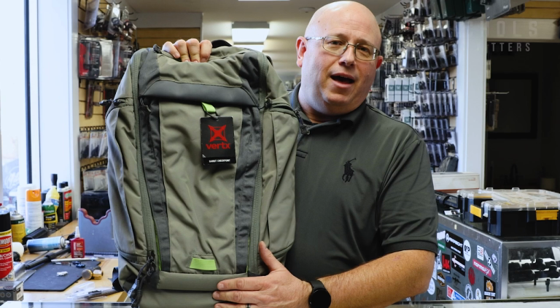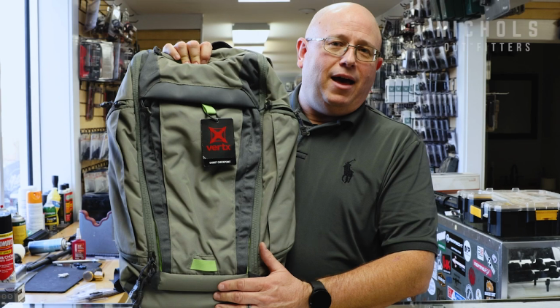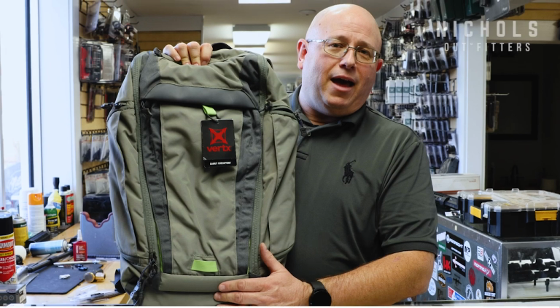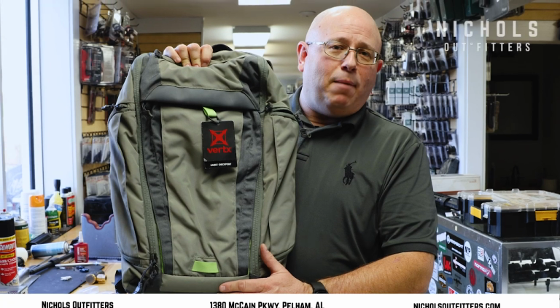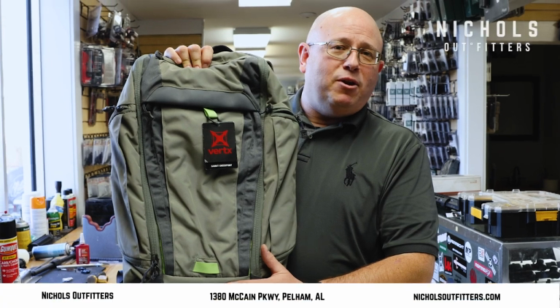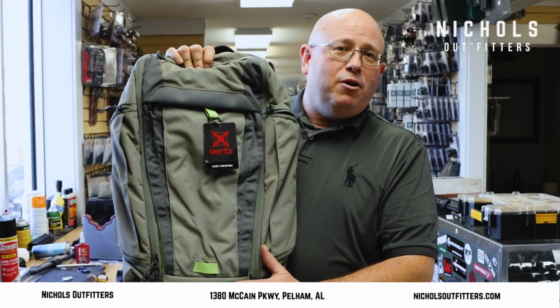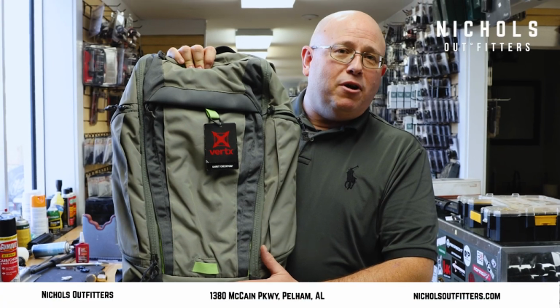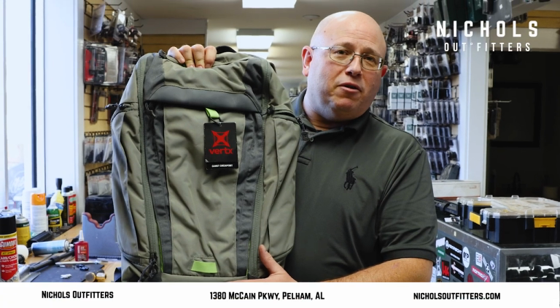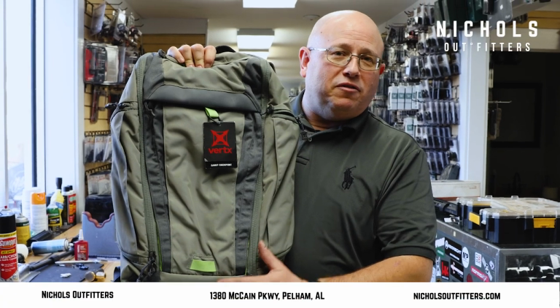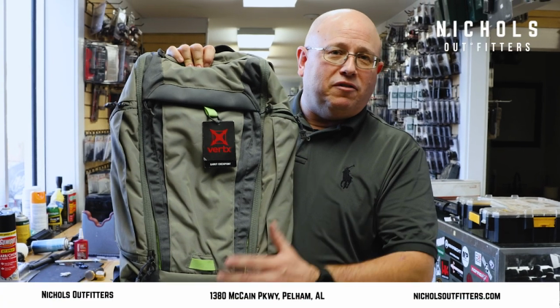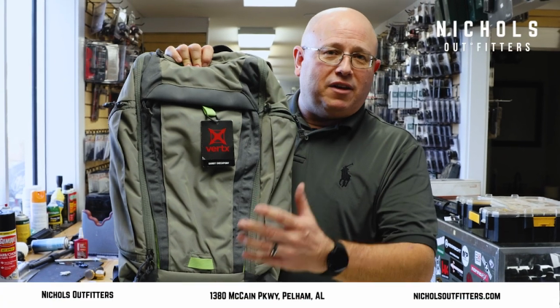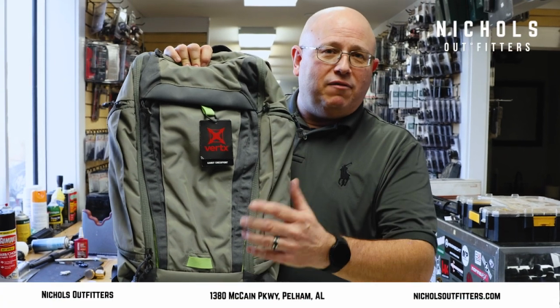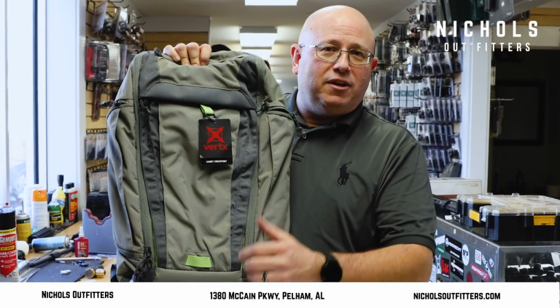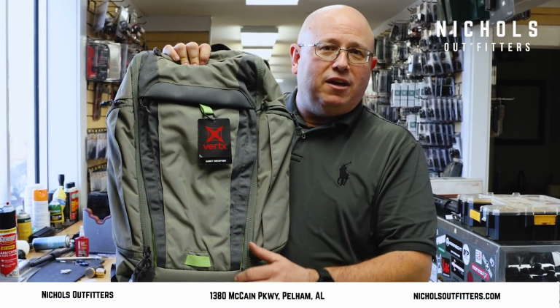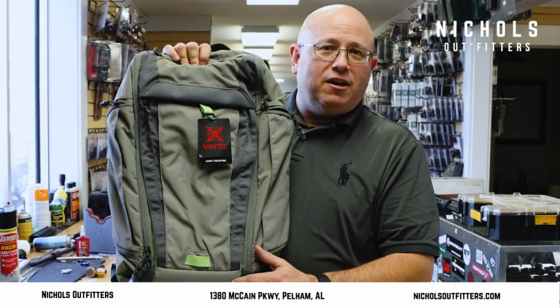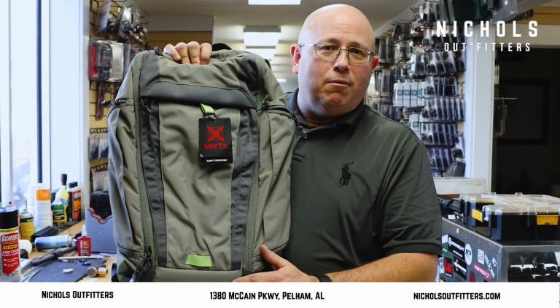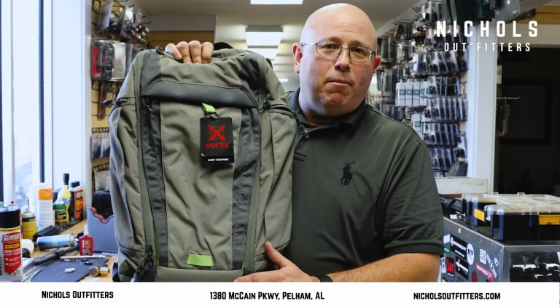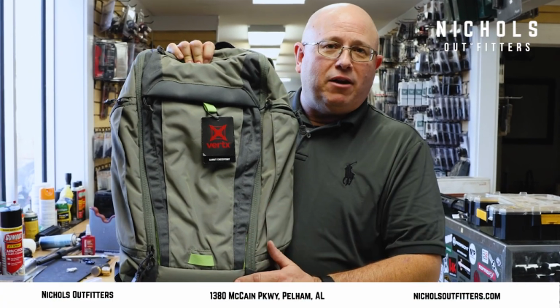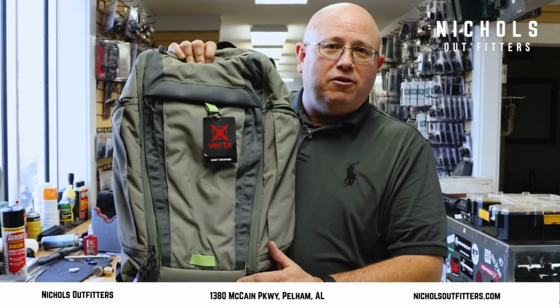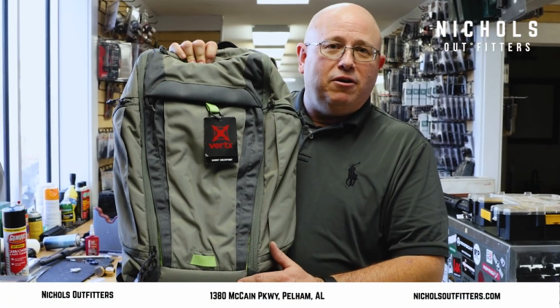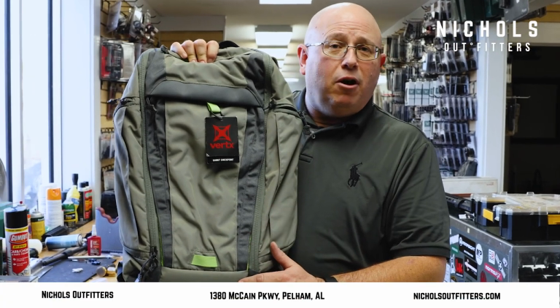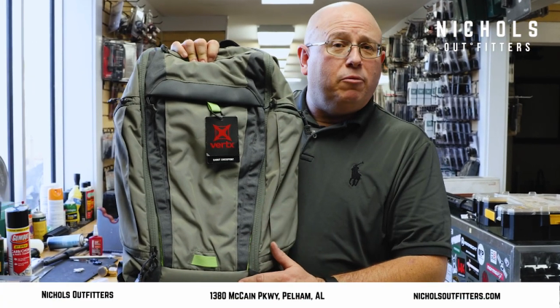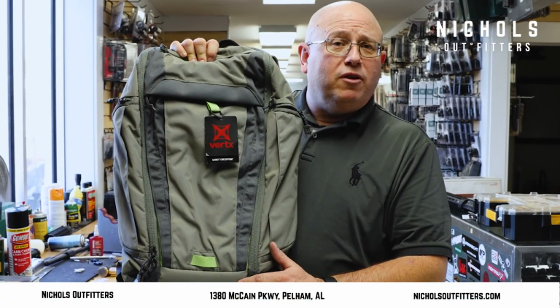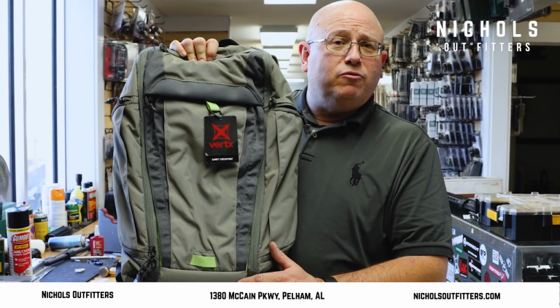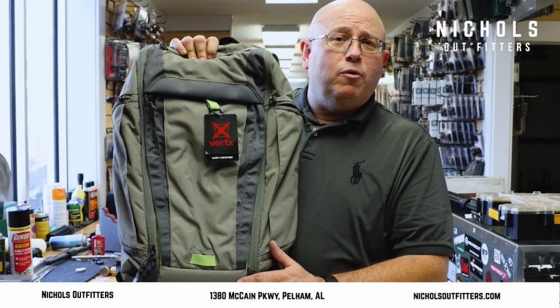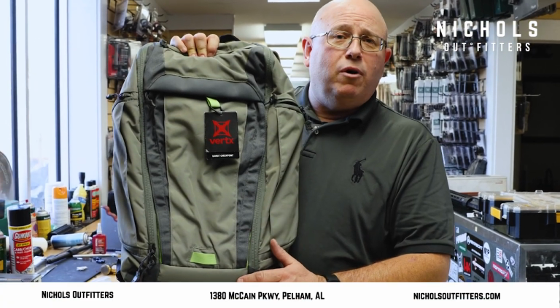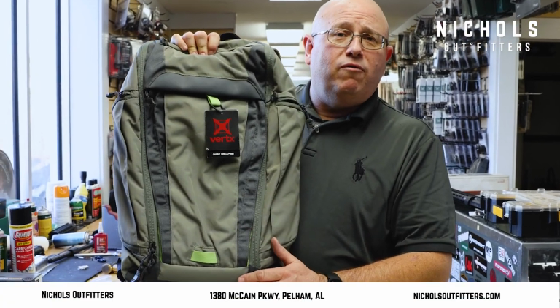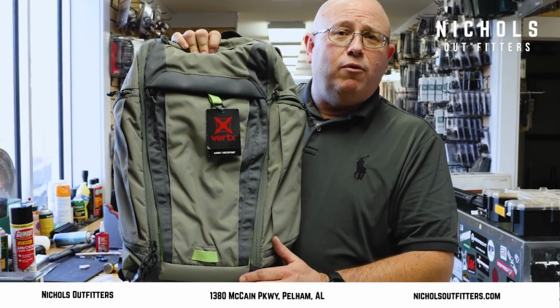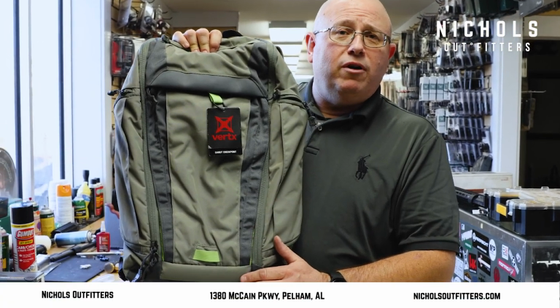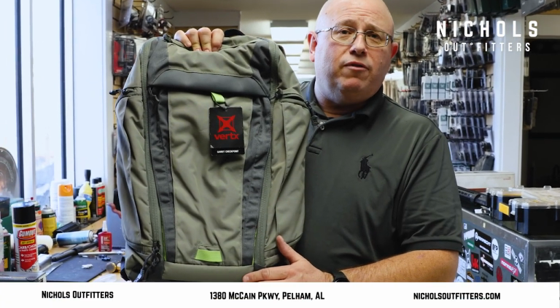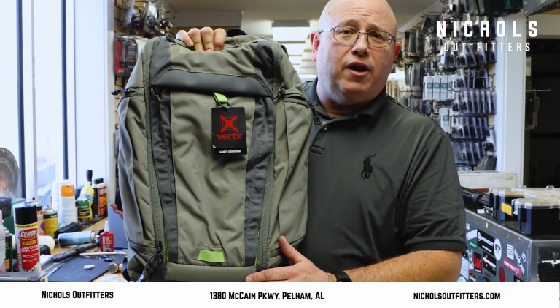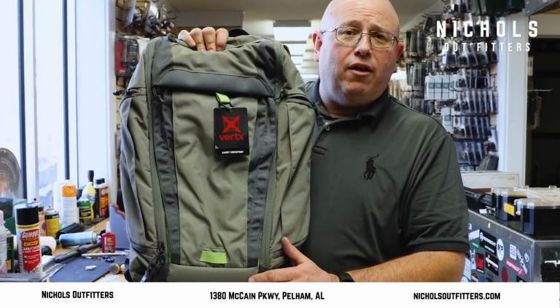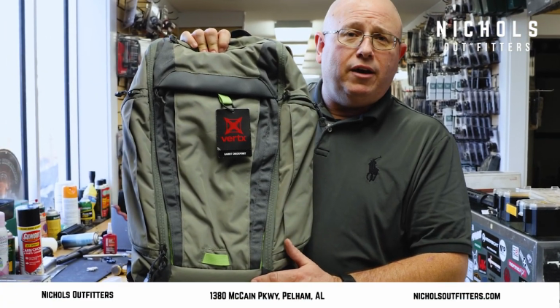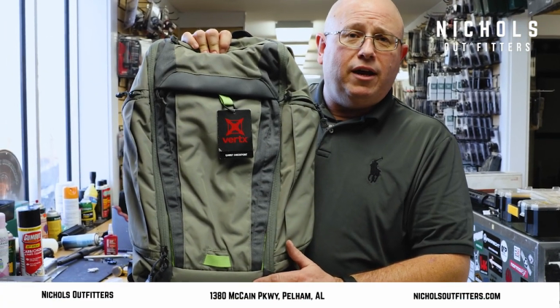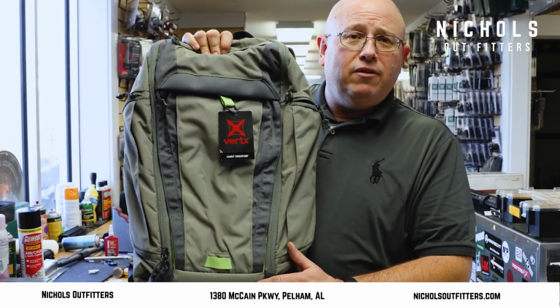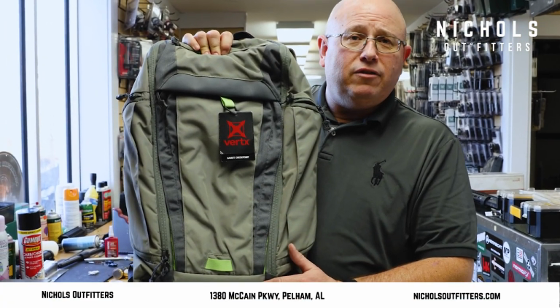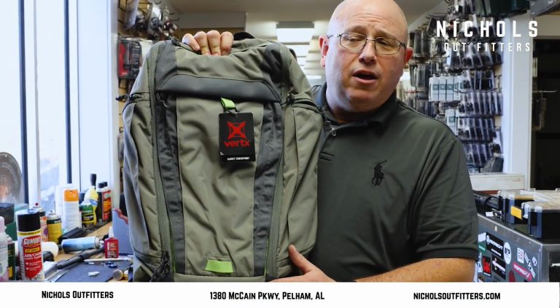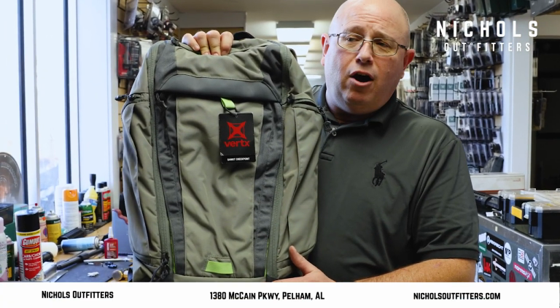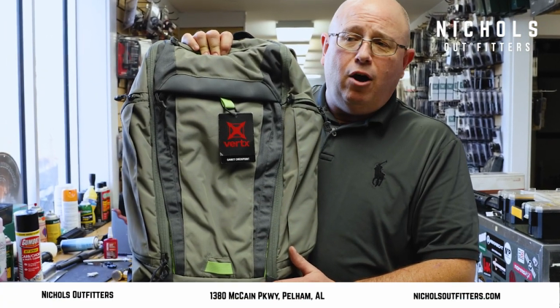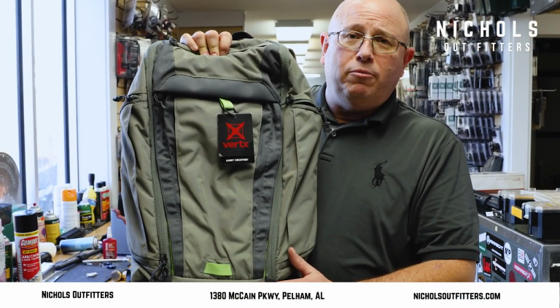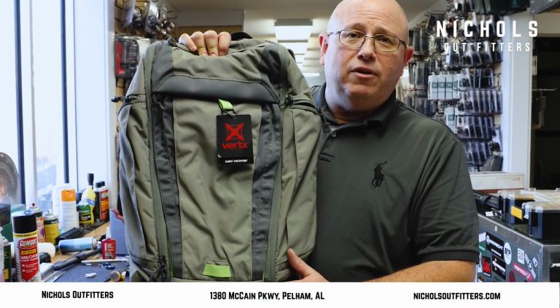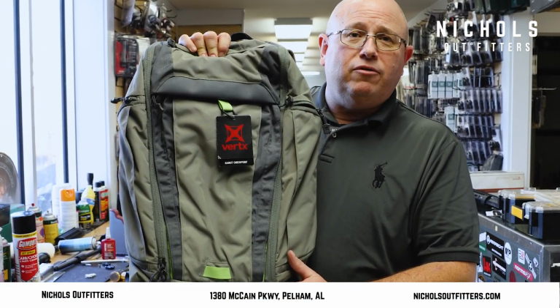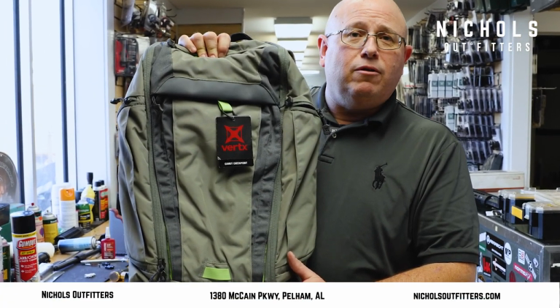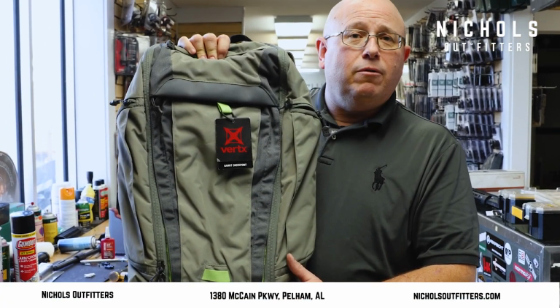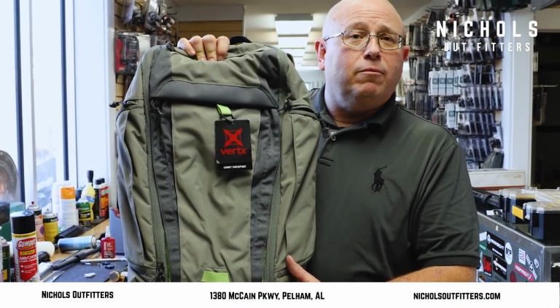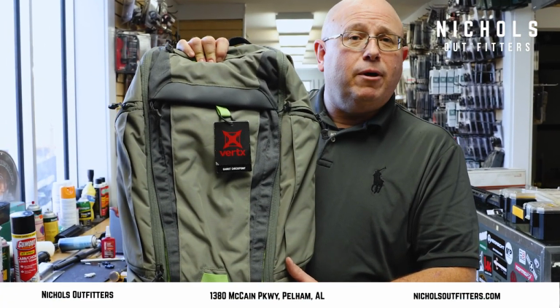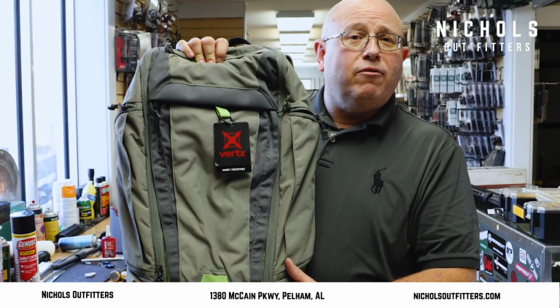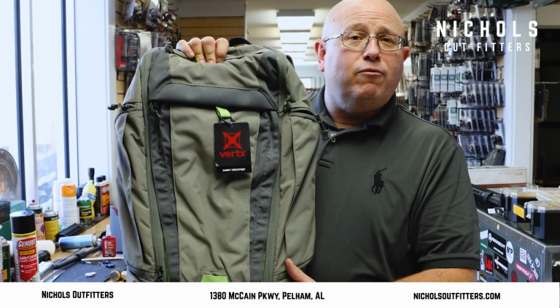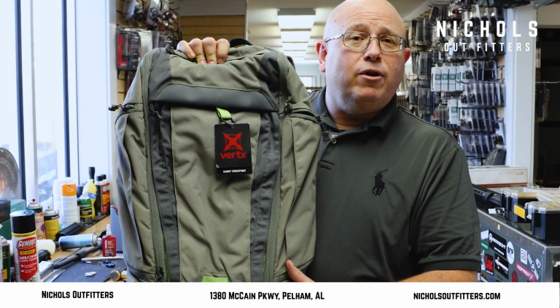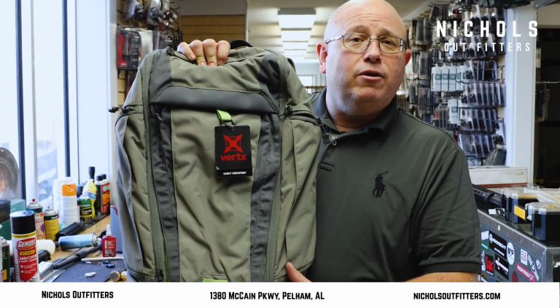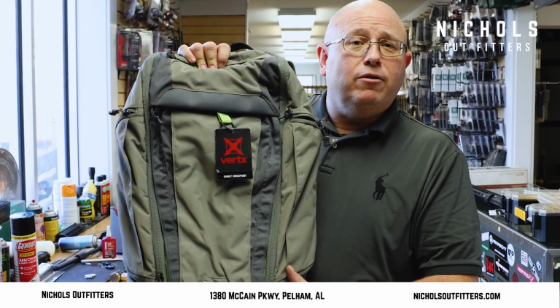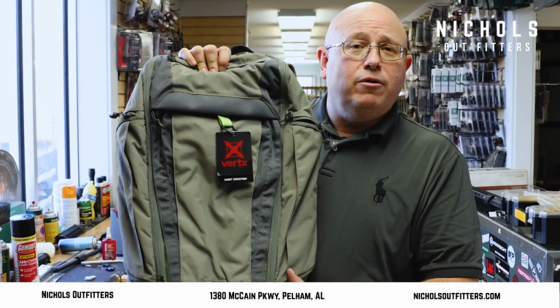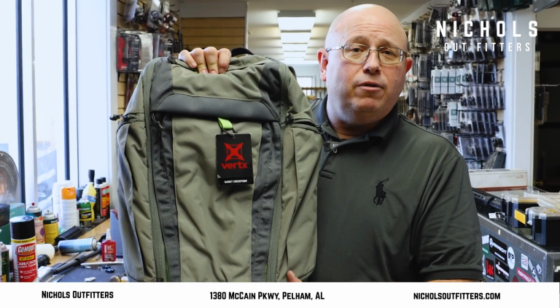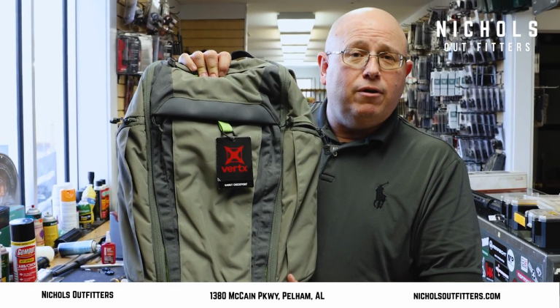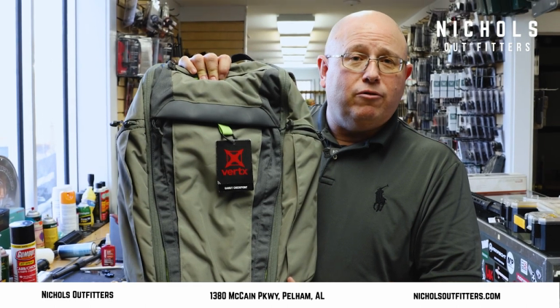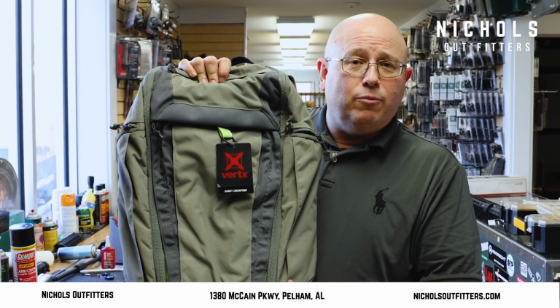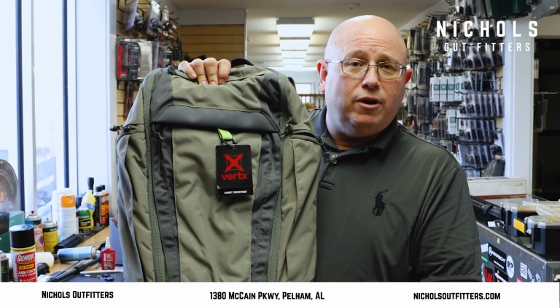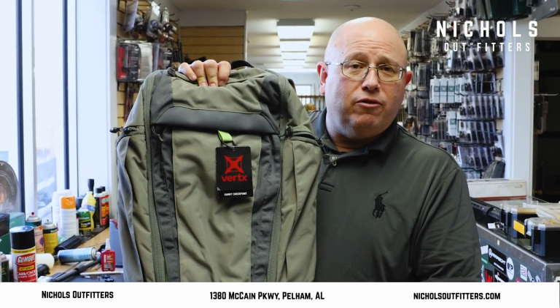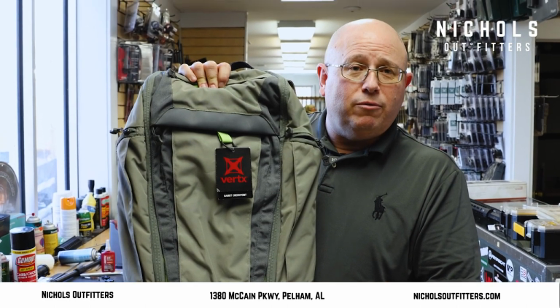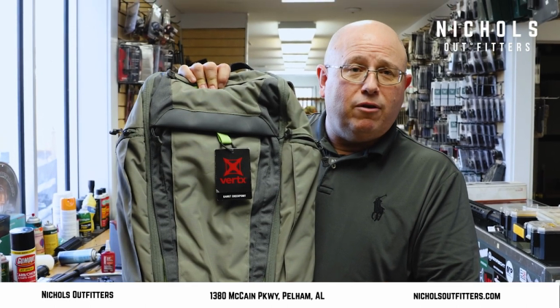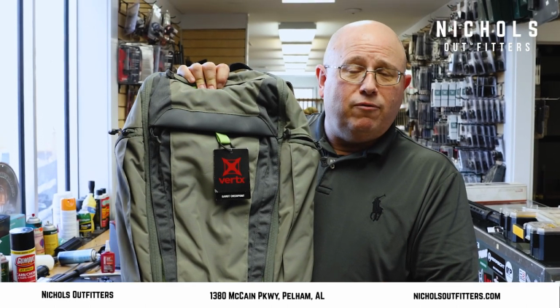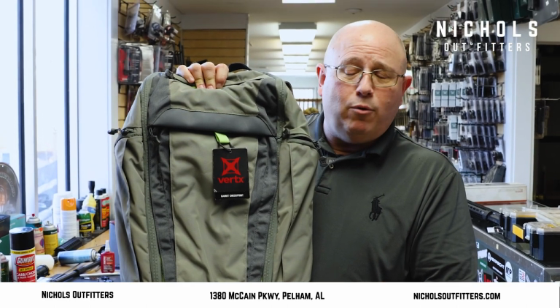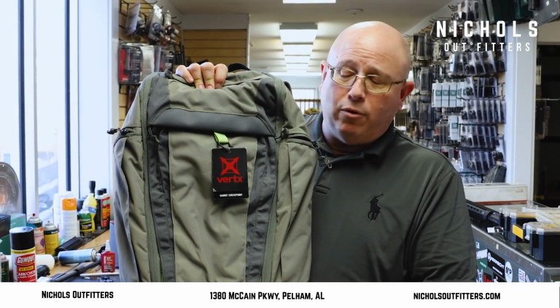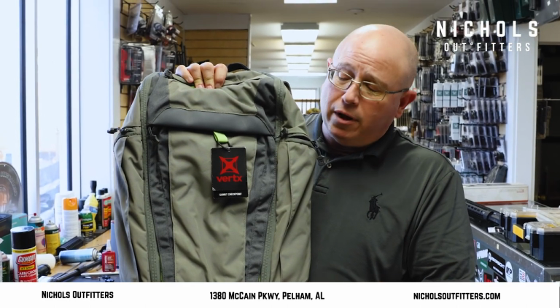Hey, happy new year, this is Kevin again coming back to you. Hope things went well for you for the holidays and hope things are going to look better for you during the new year as well as we go forward.